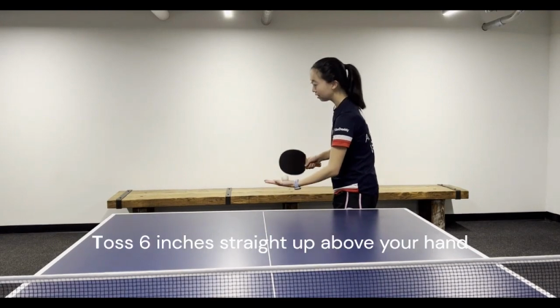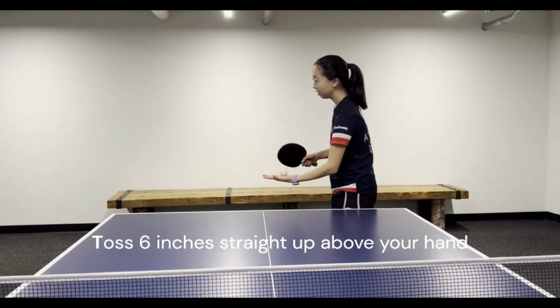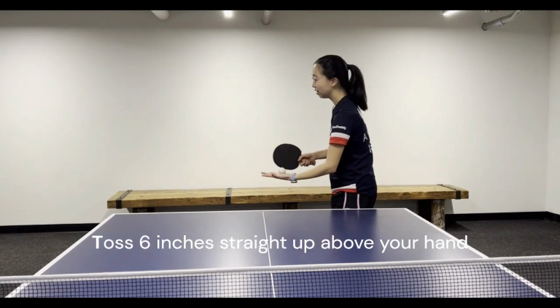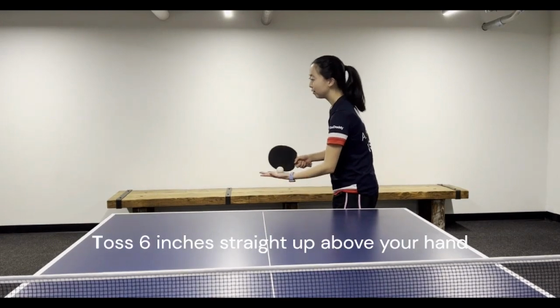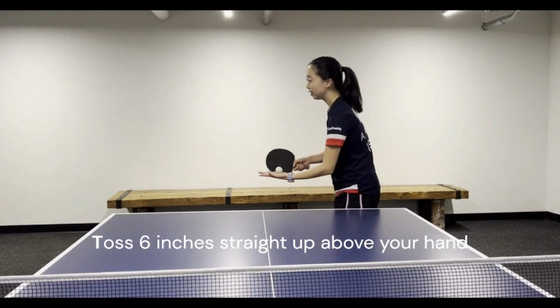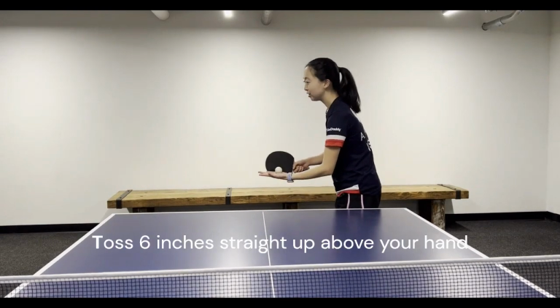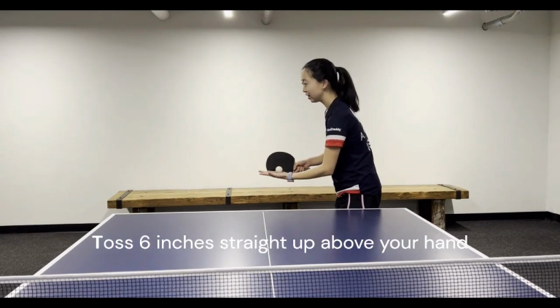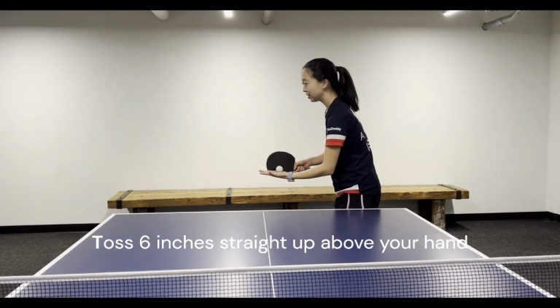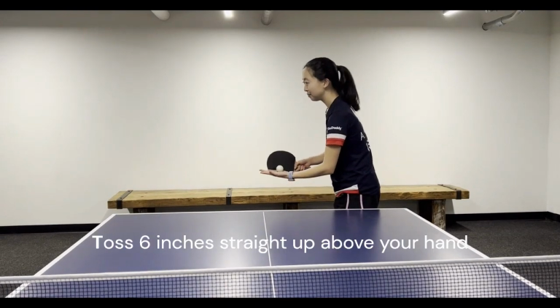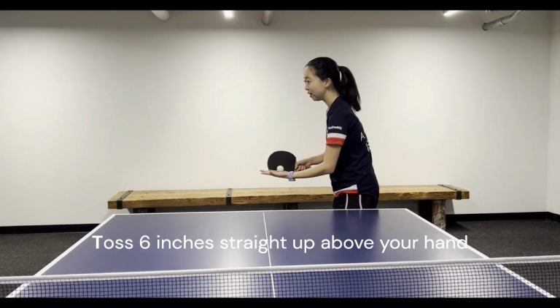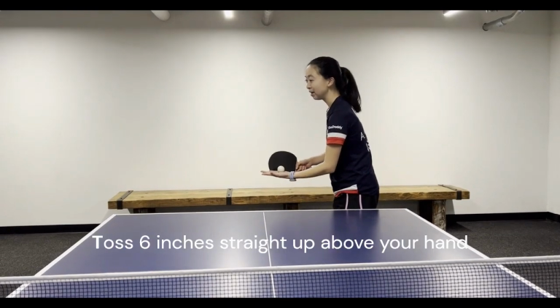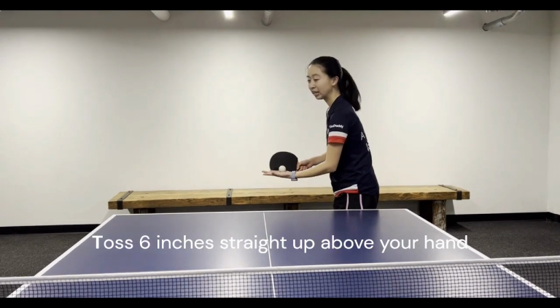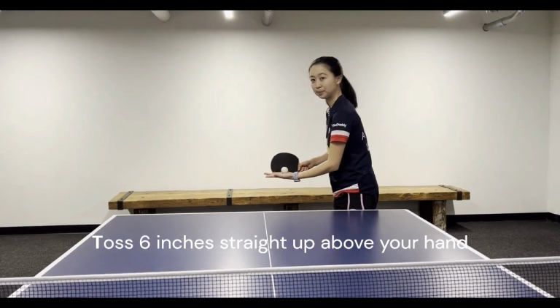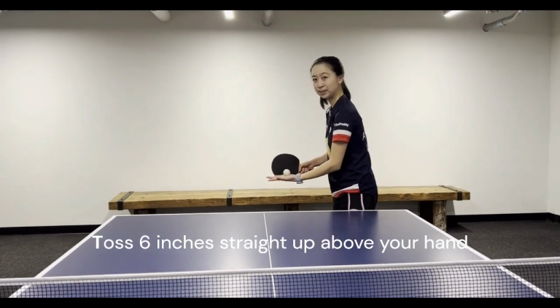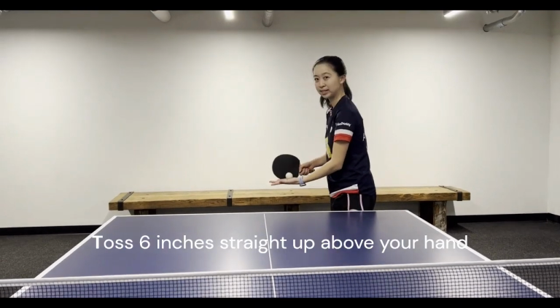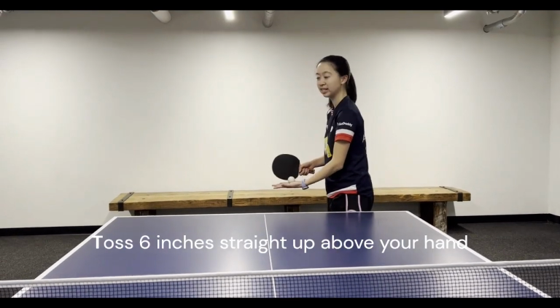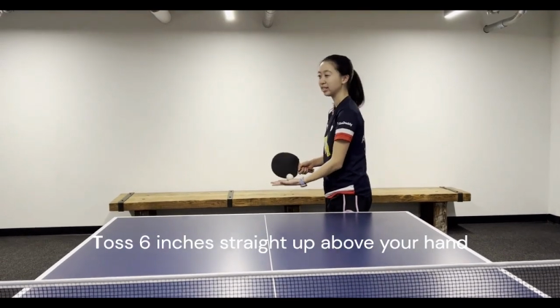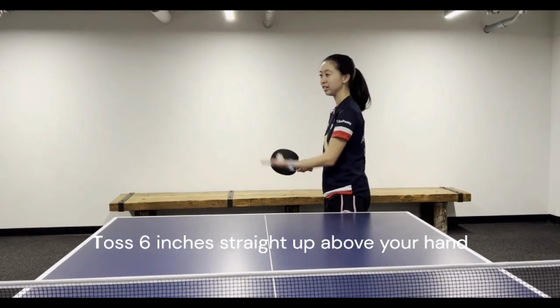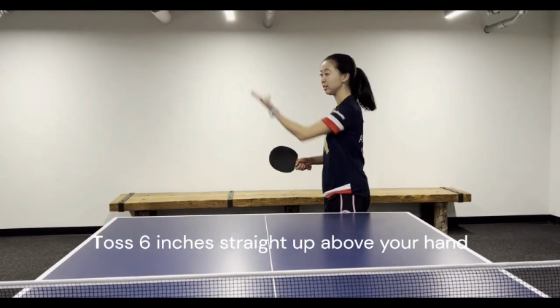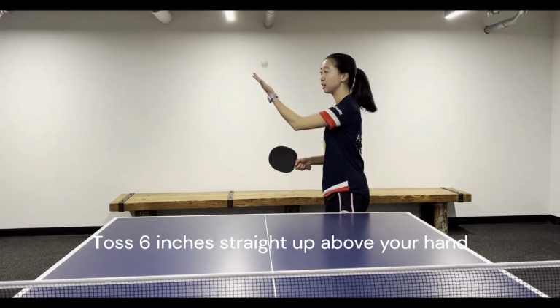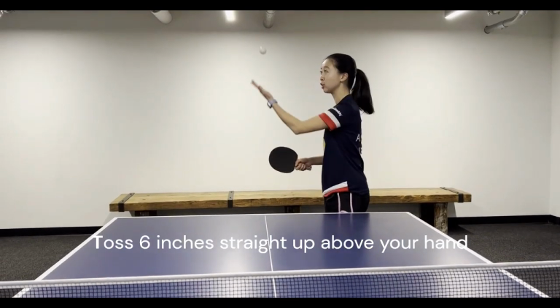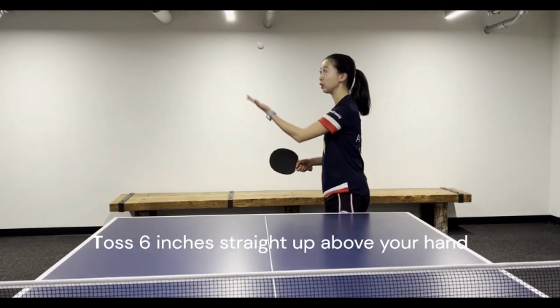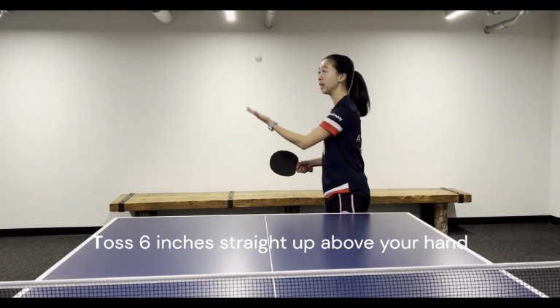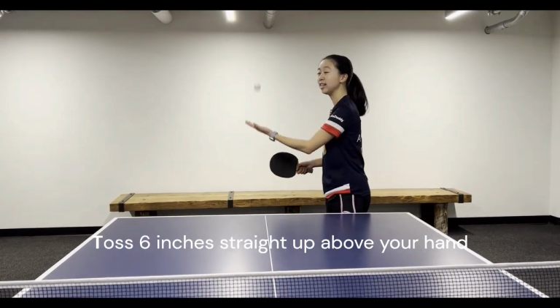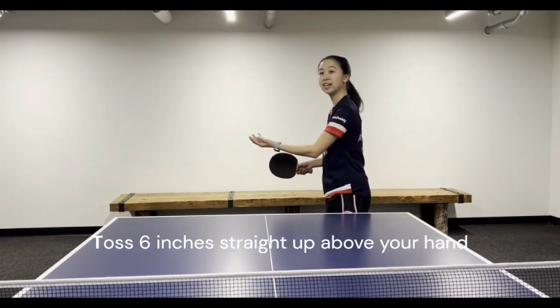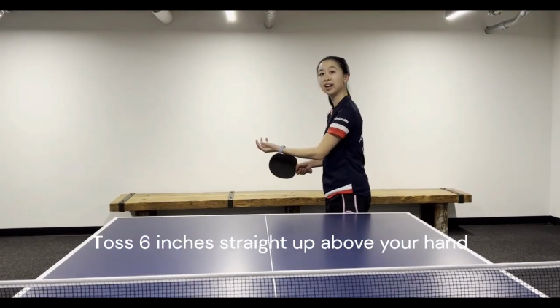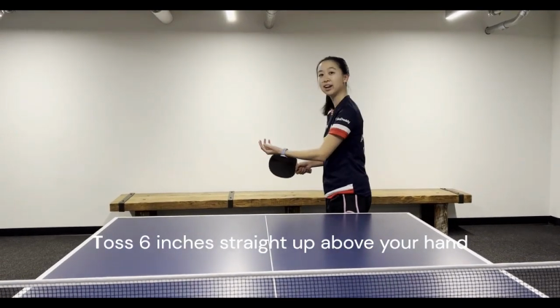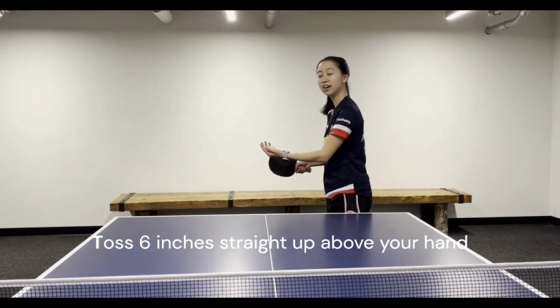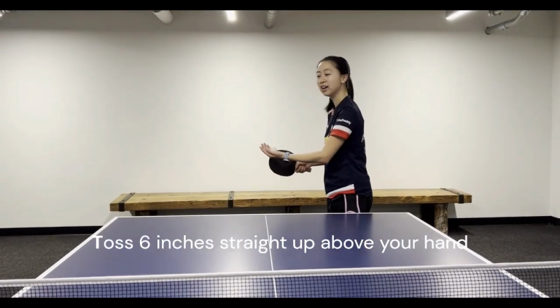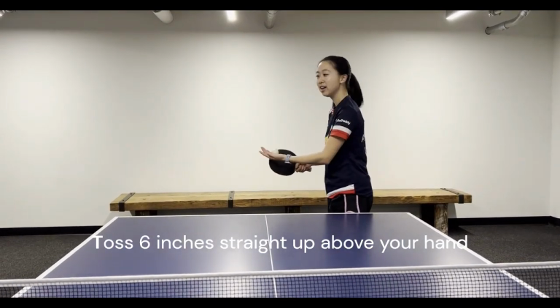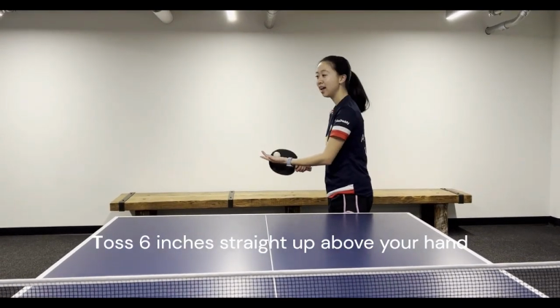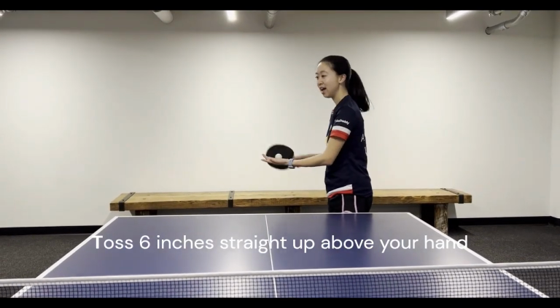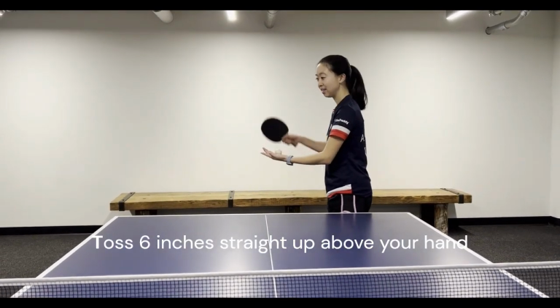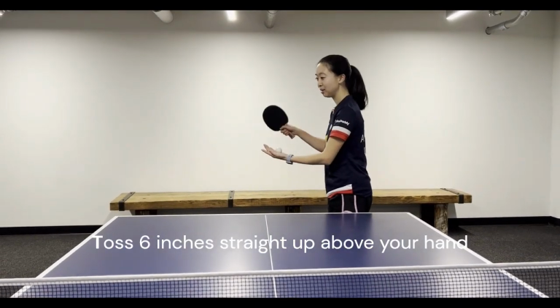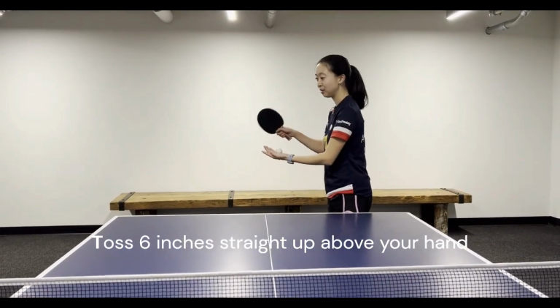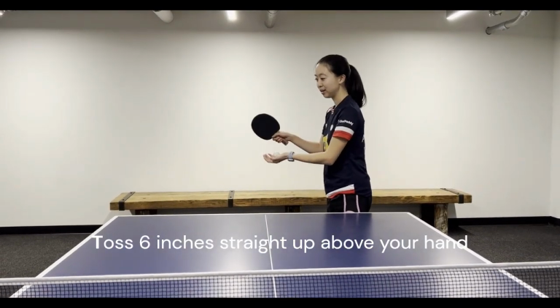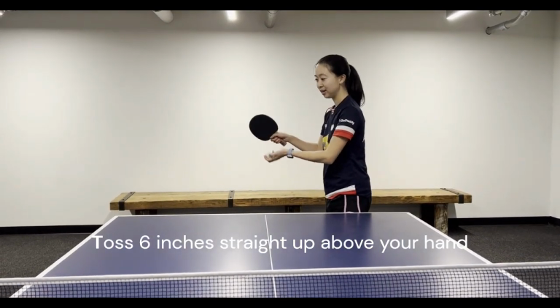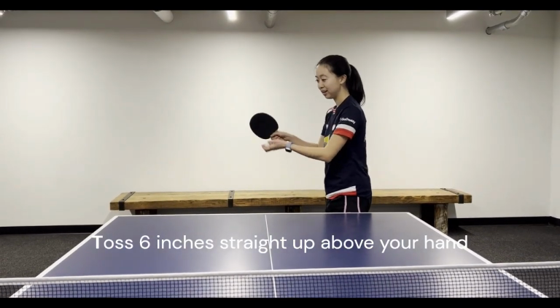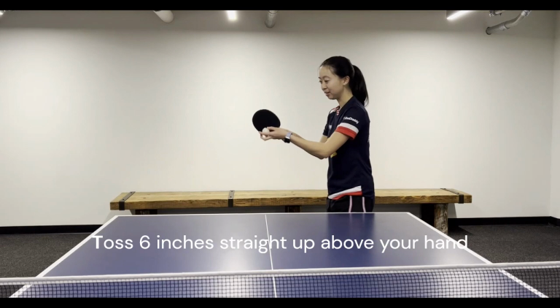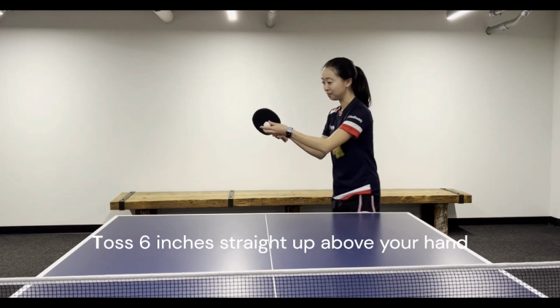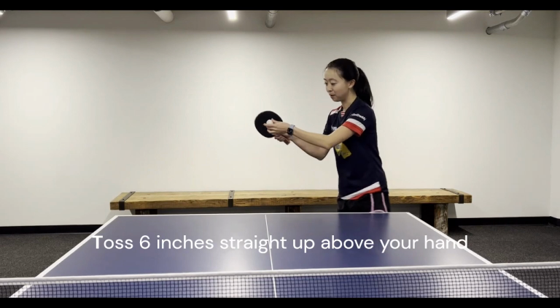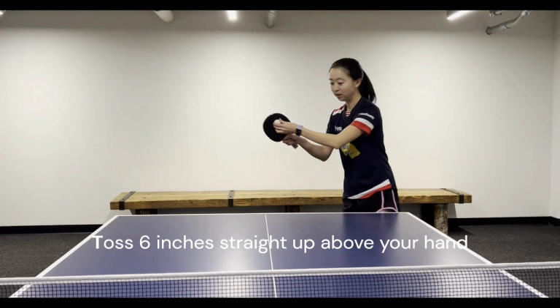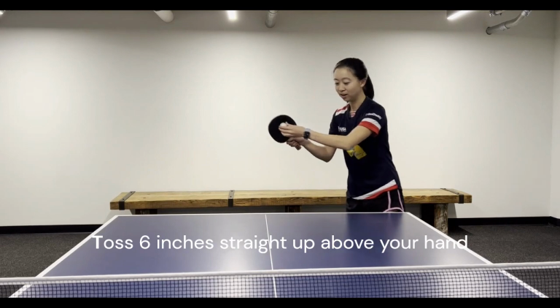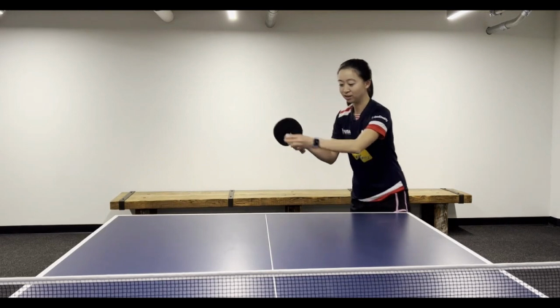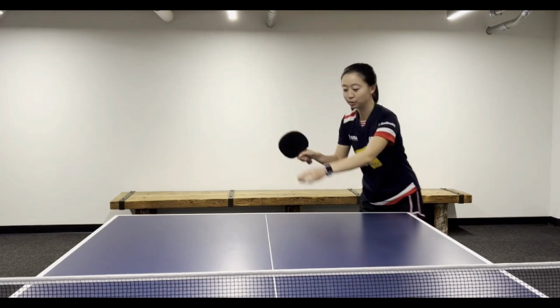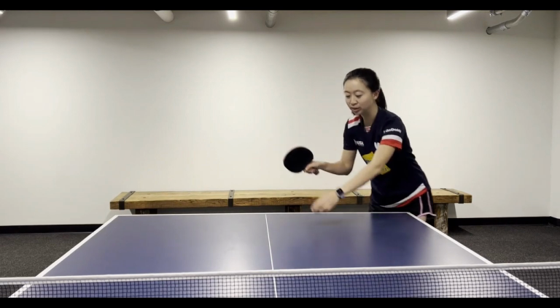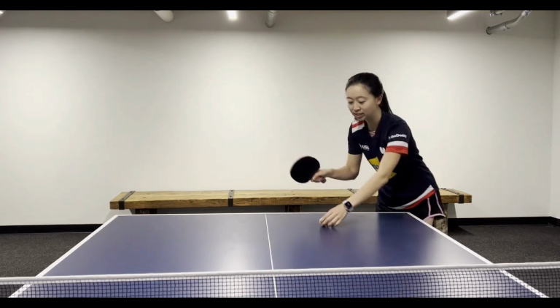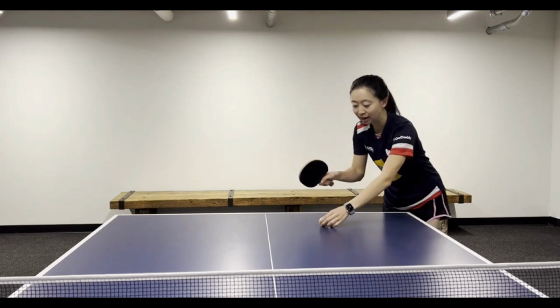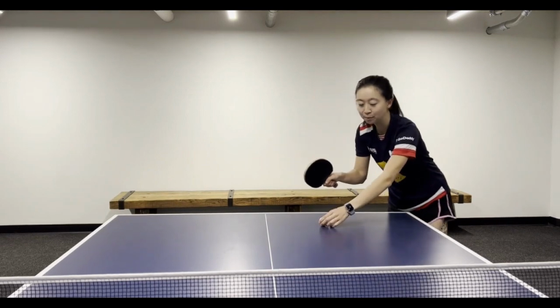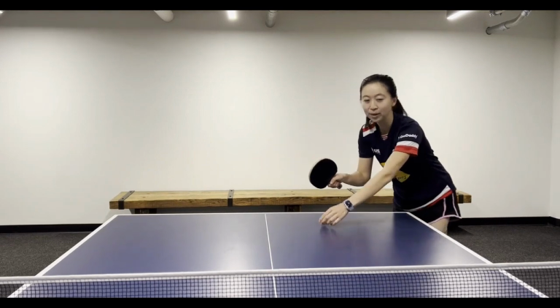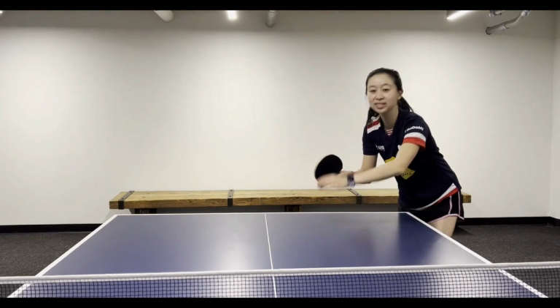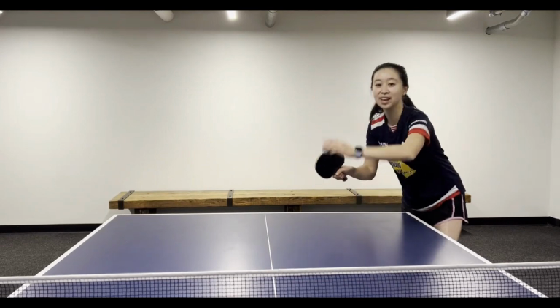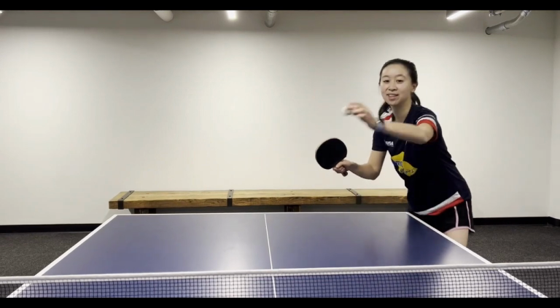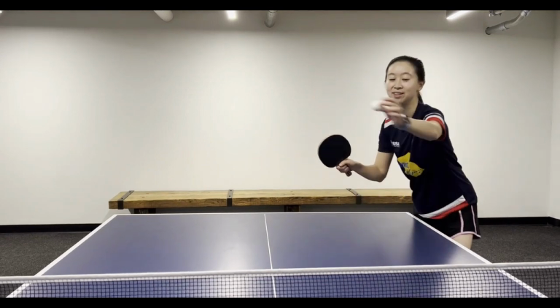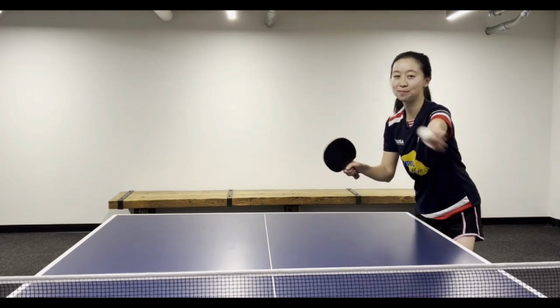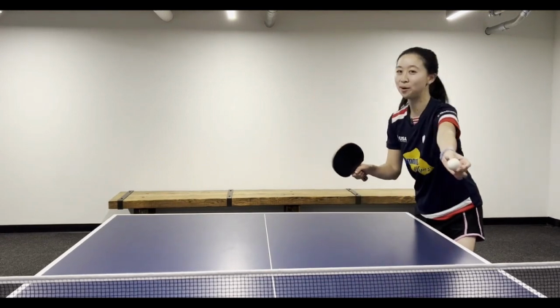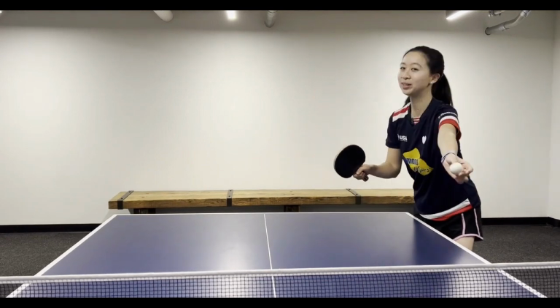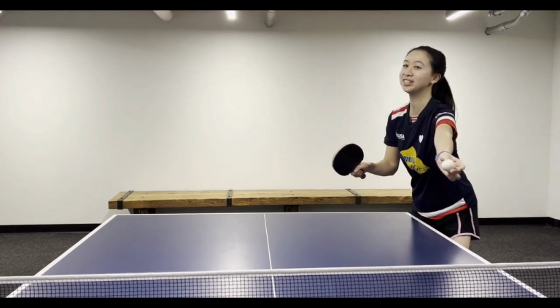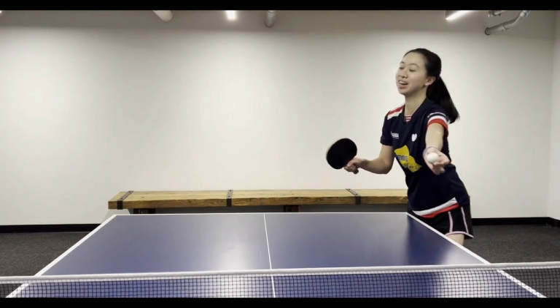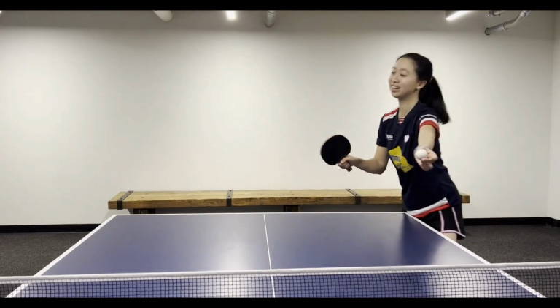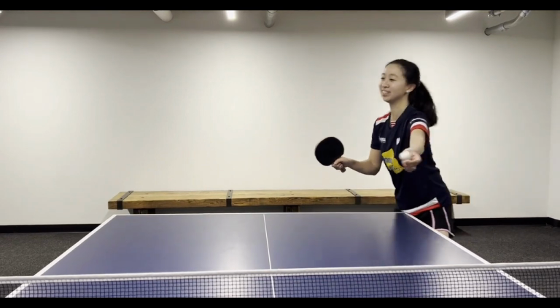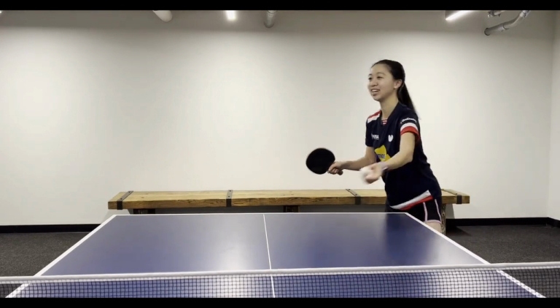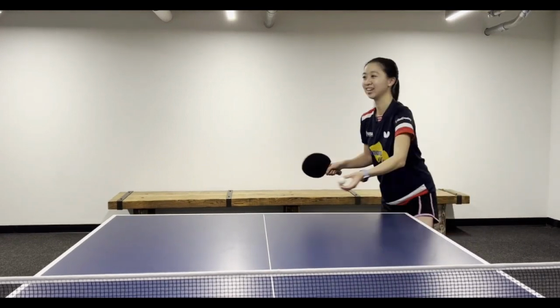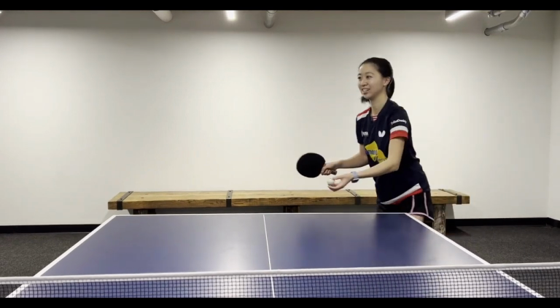When you toss the ball, it has to be six inches straight in the air, and then you can hit the ball on your side once, and then the opponent's side the second time.